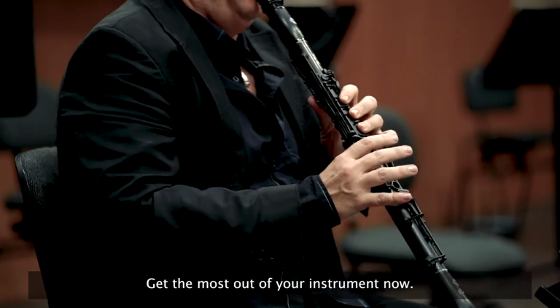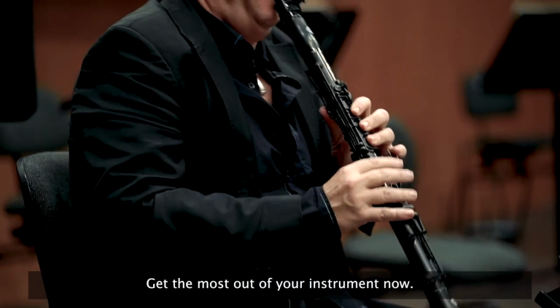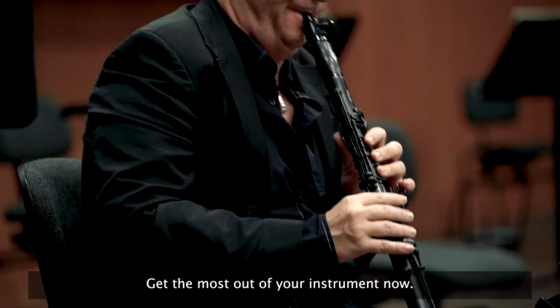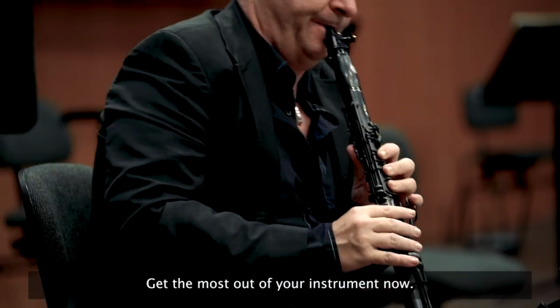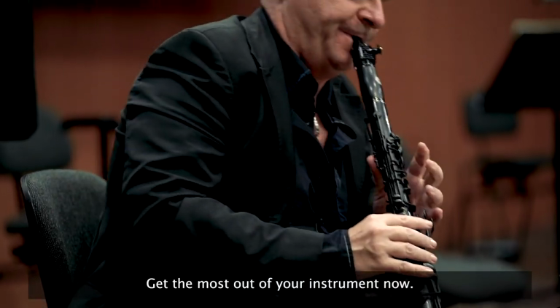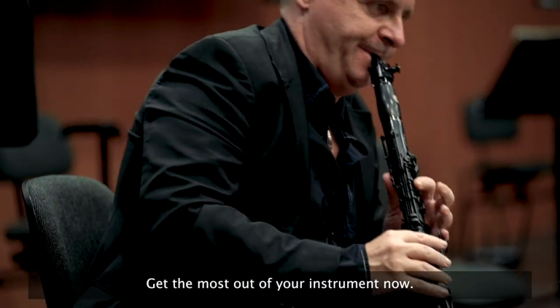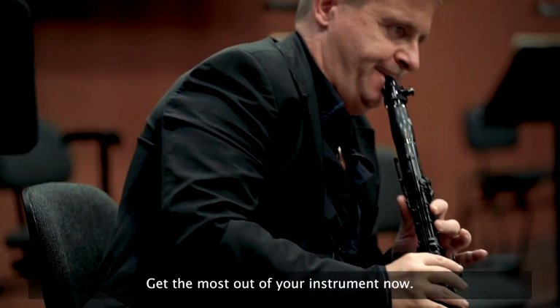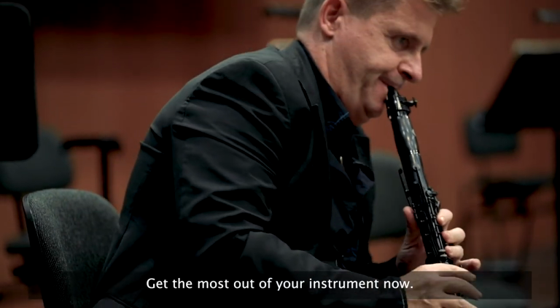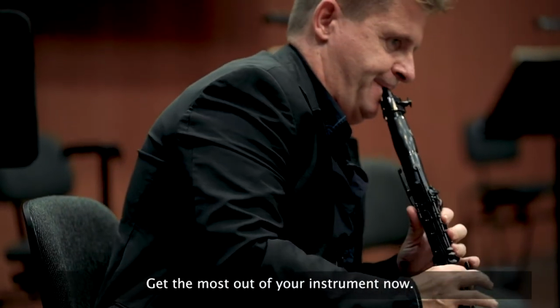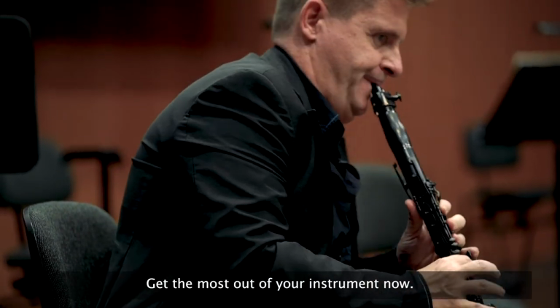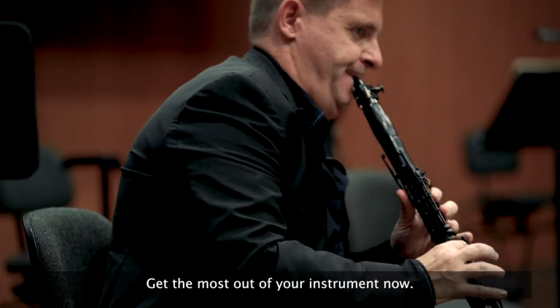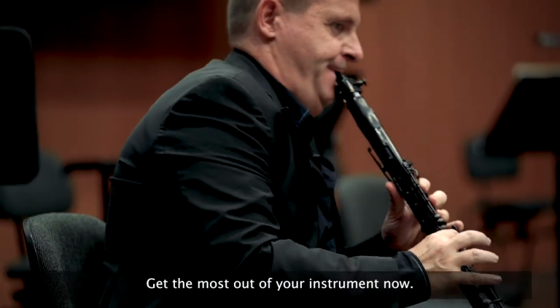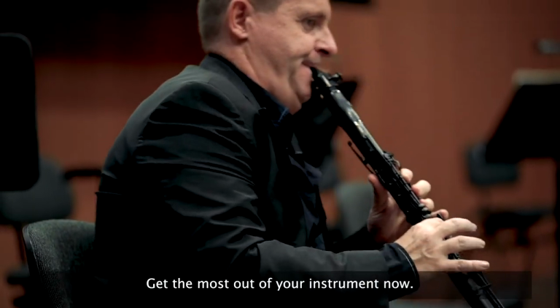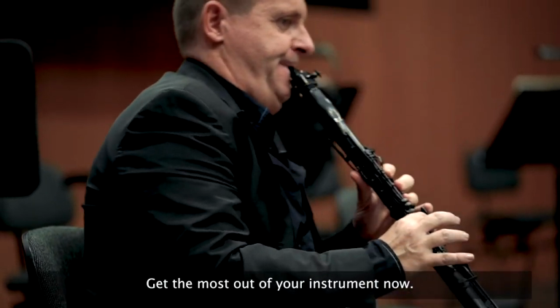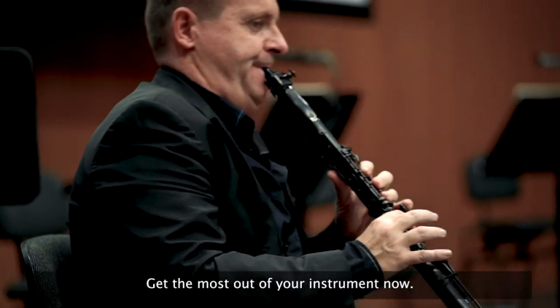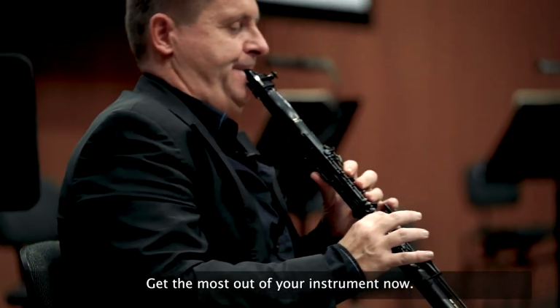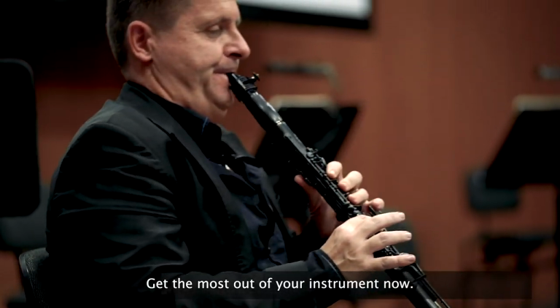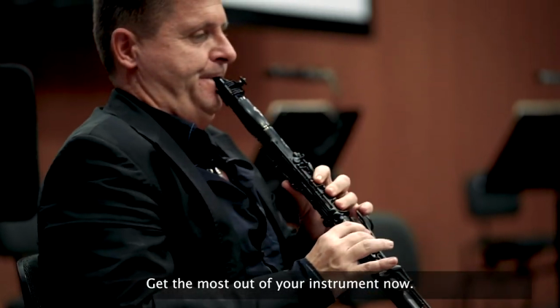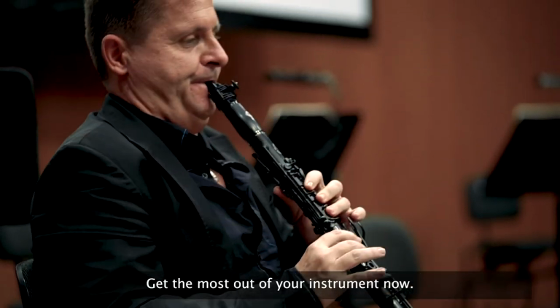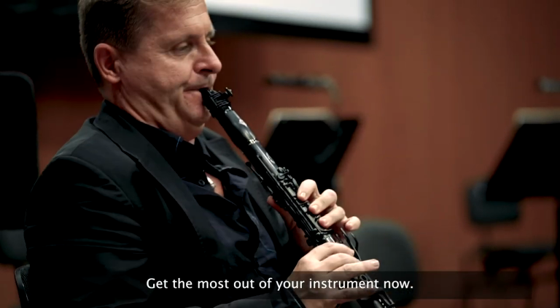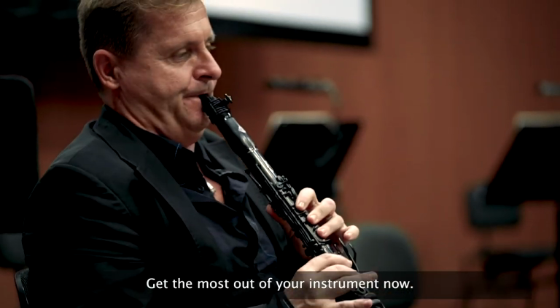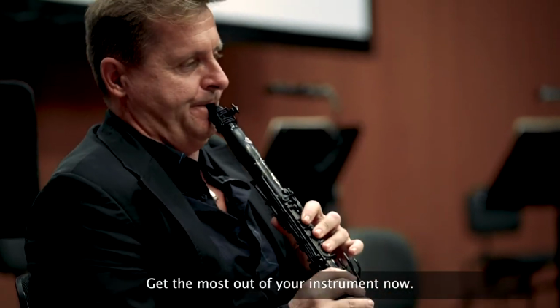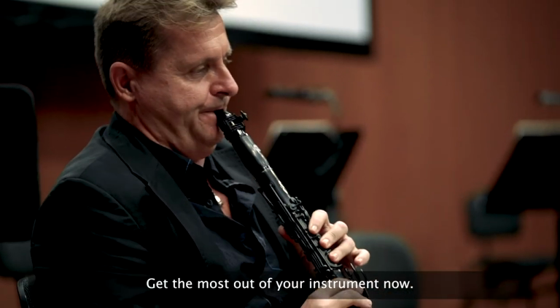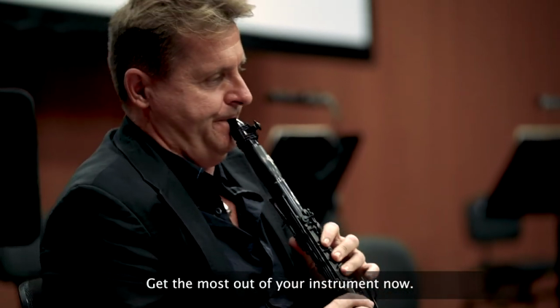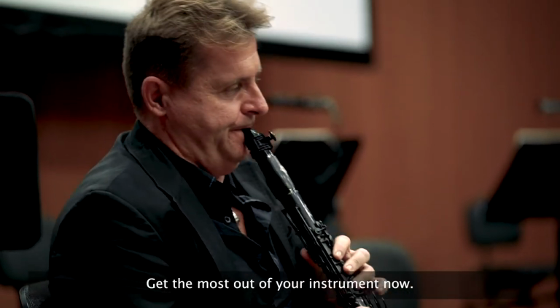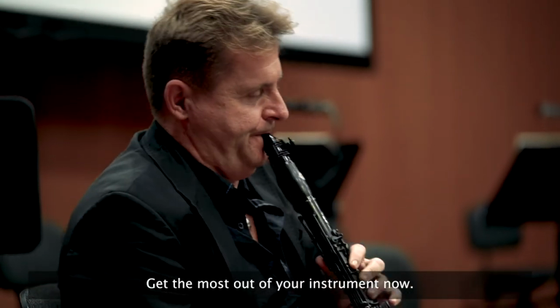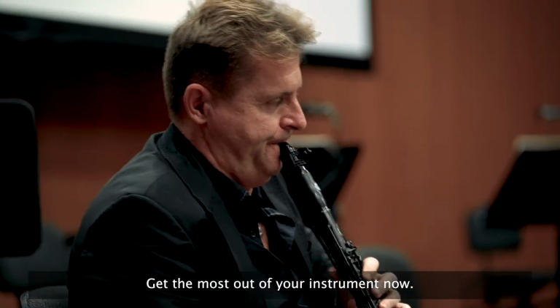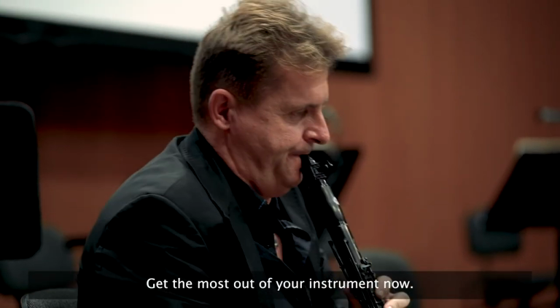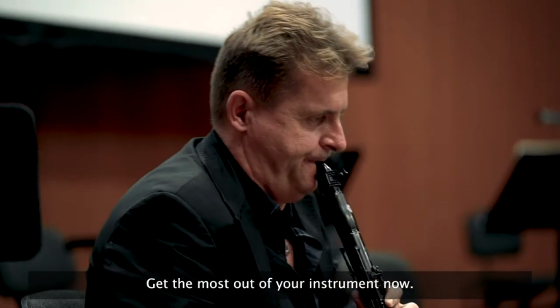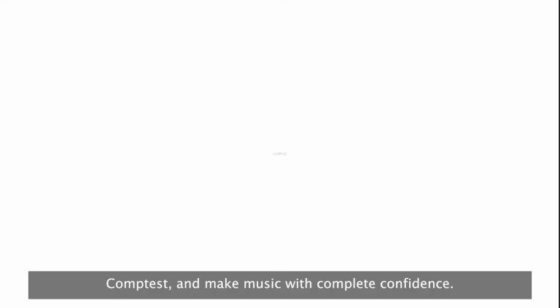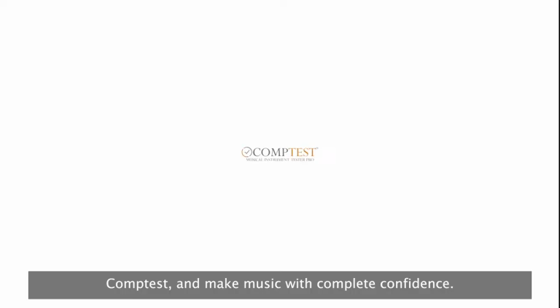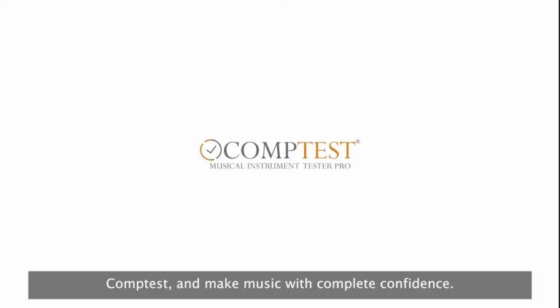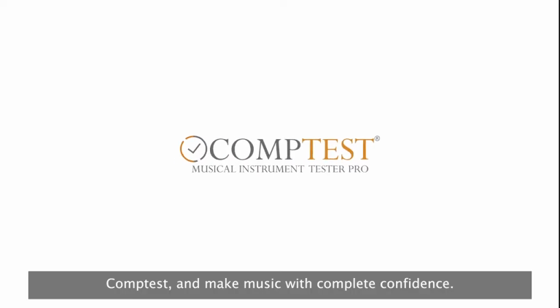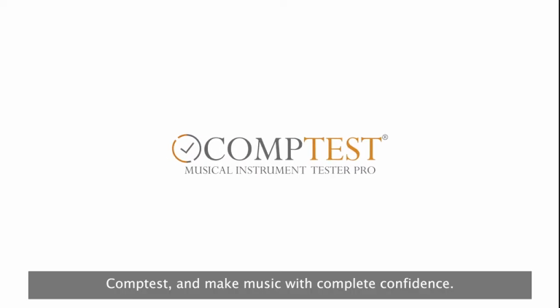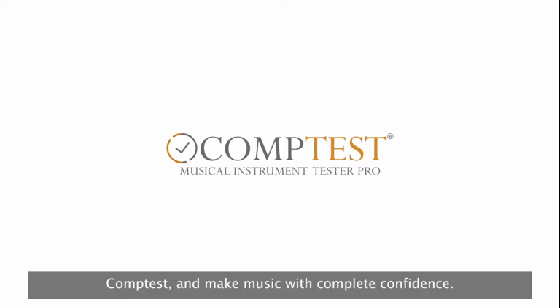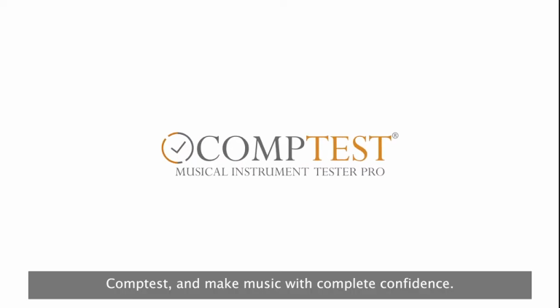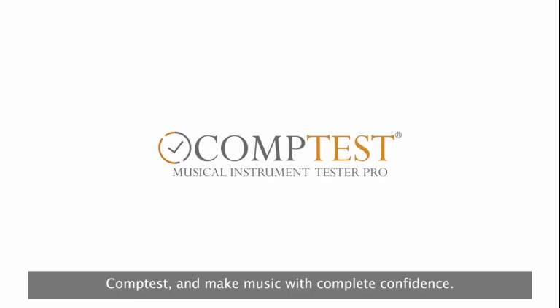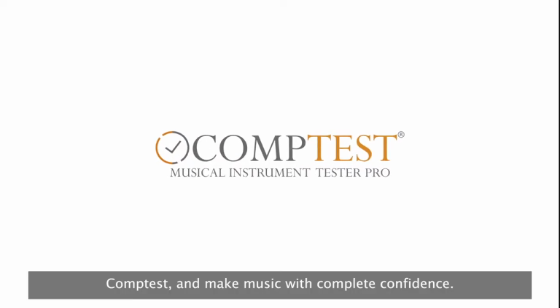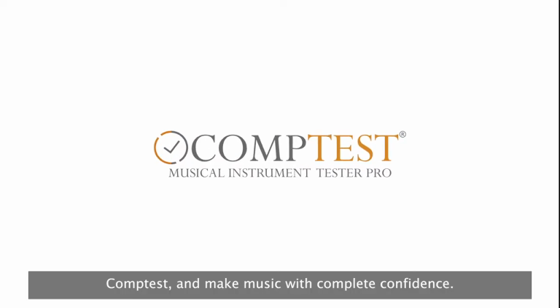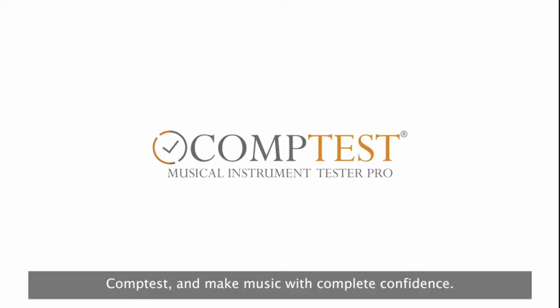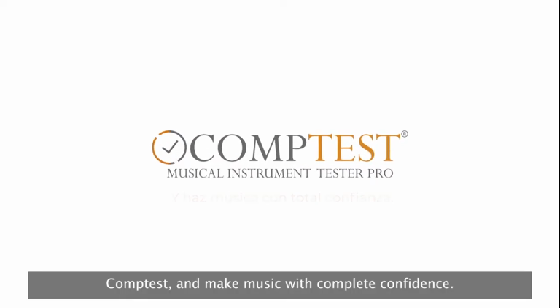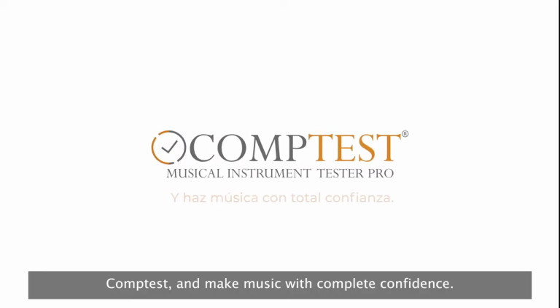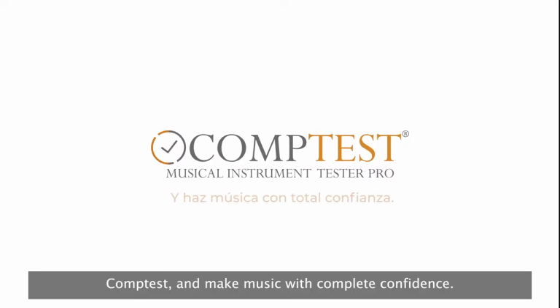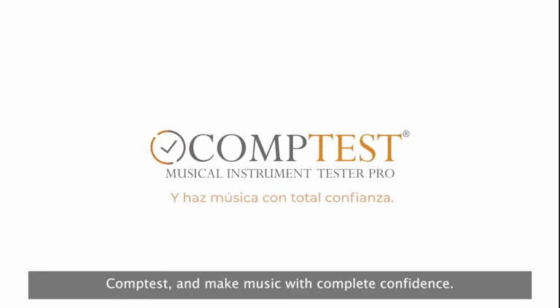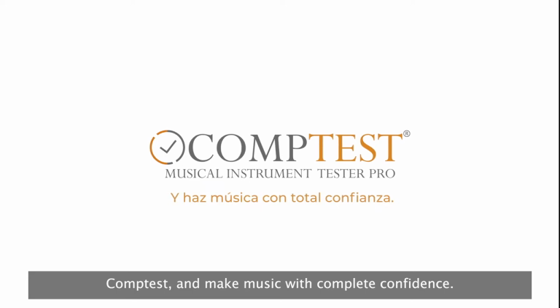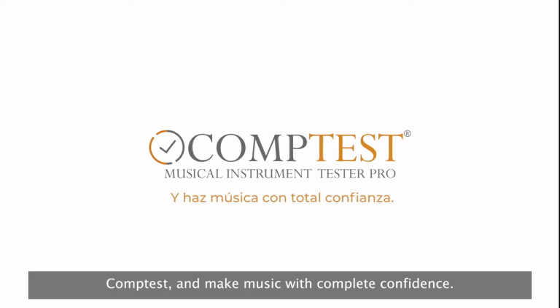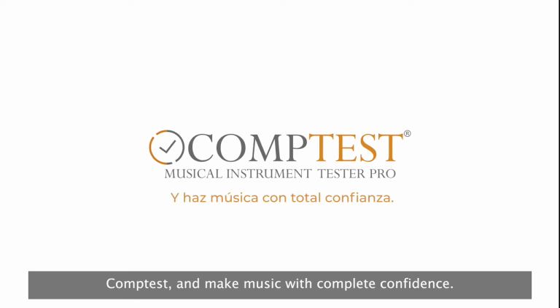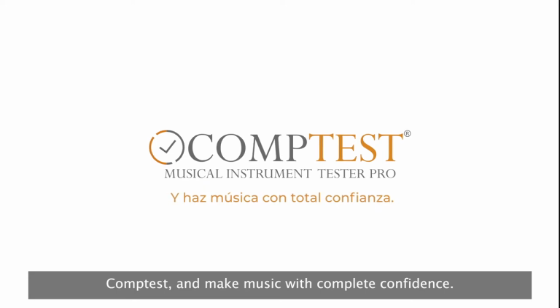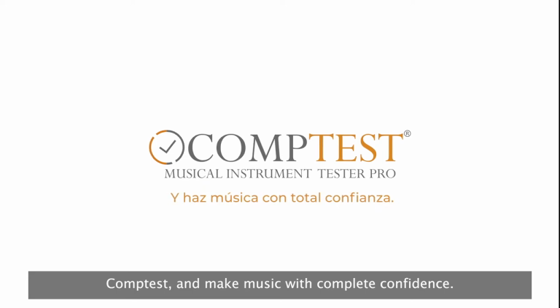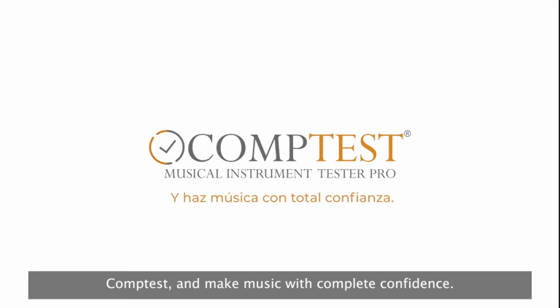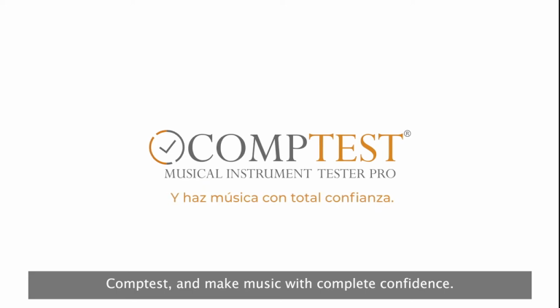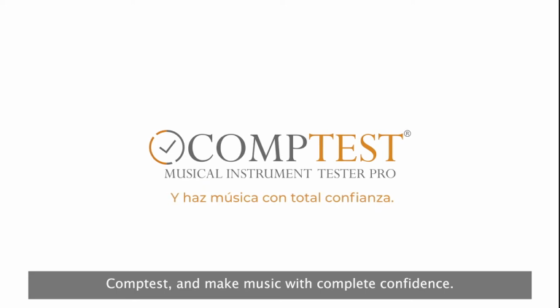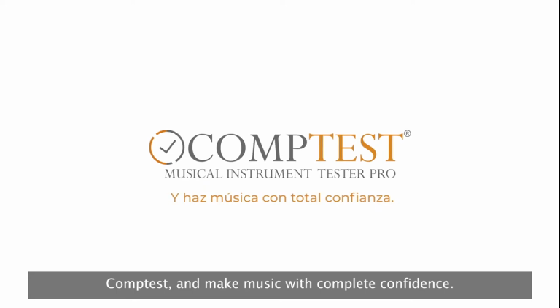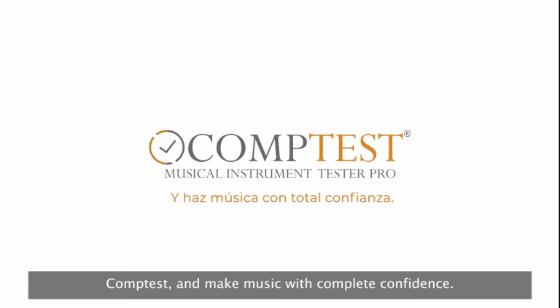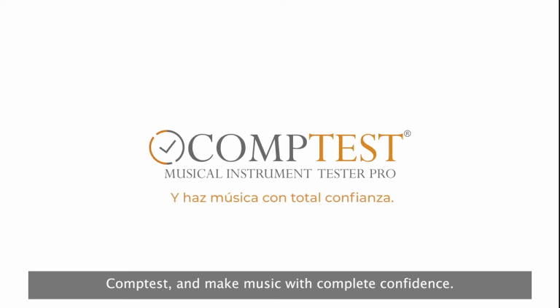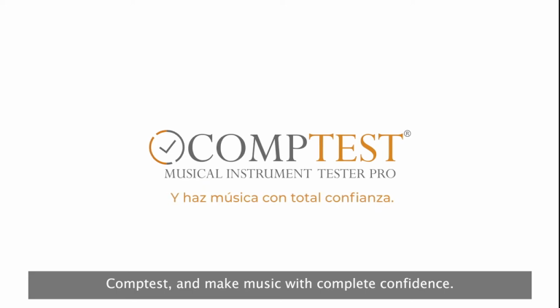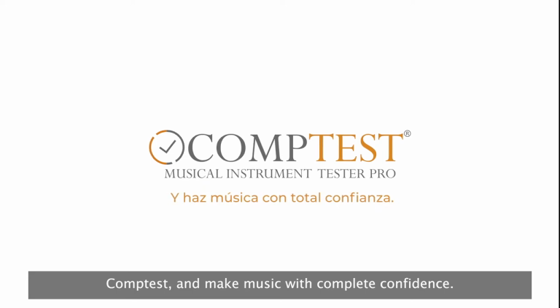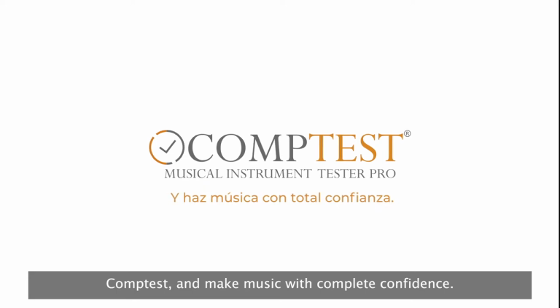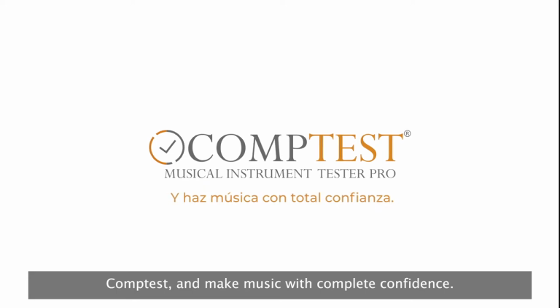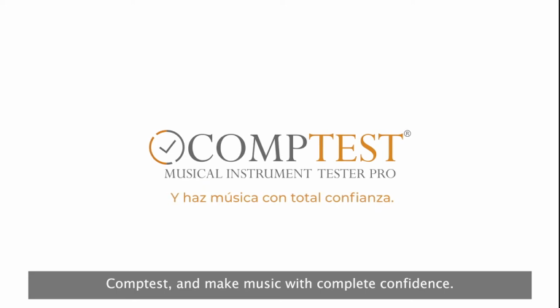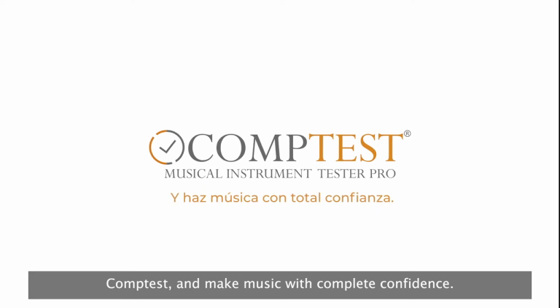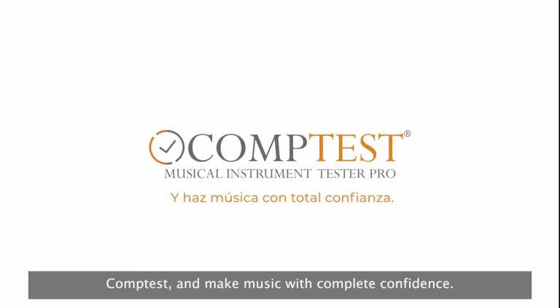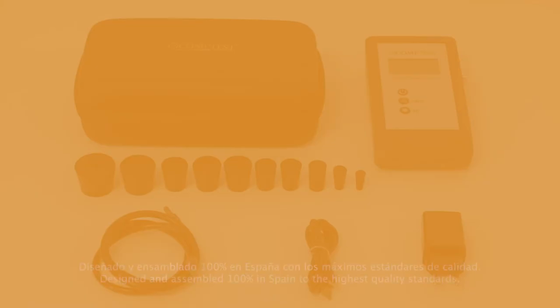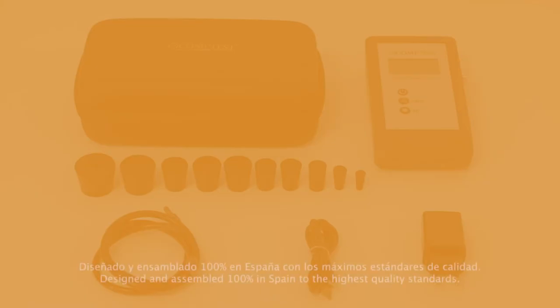Get the most out of your instrument now. CompTest — make music with complete confidence.